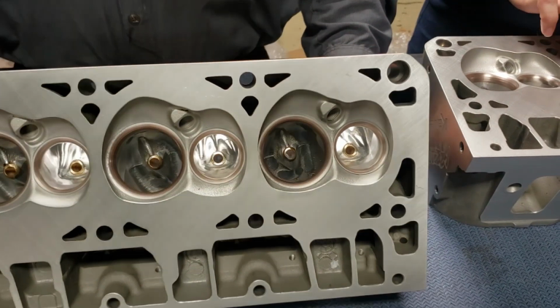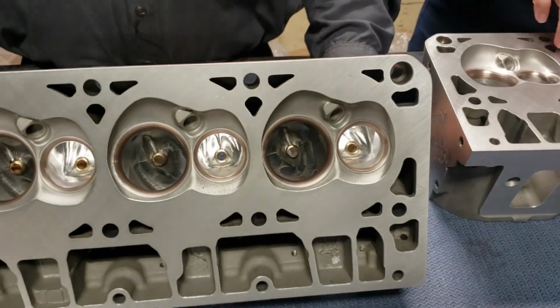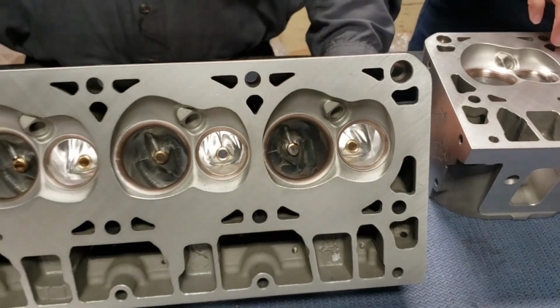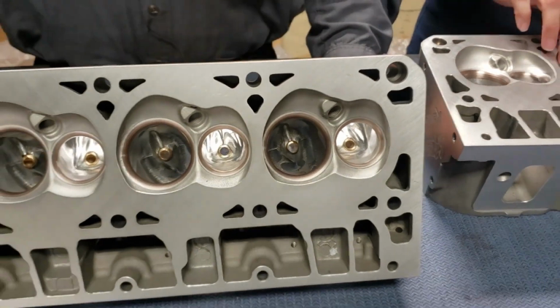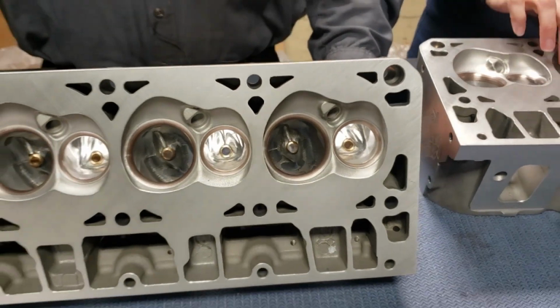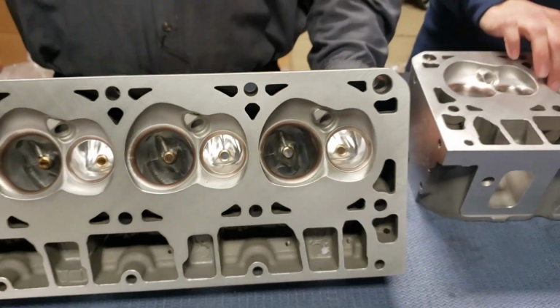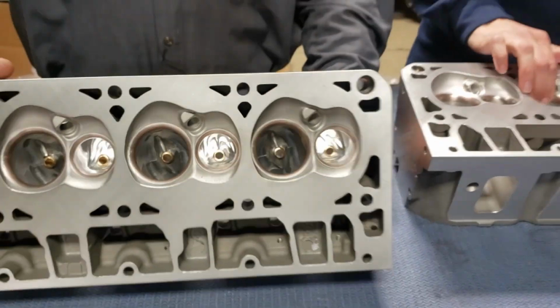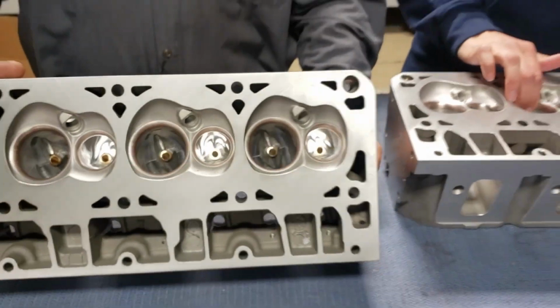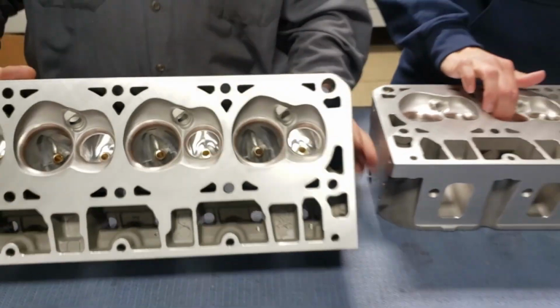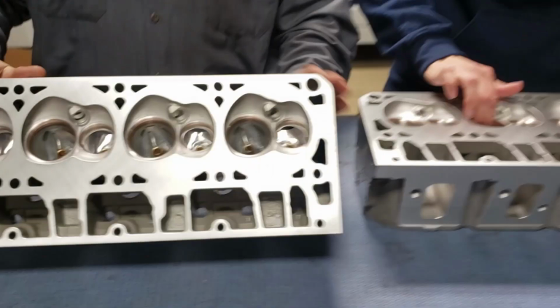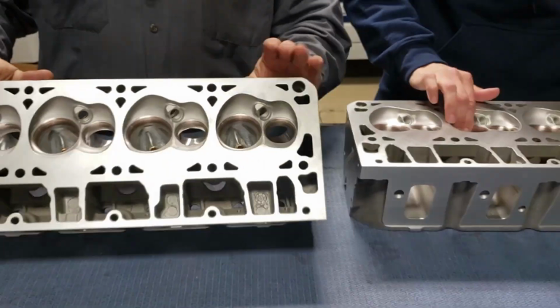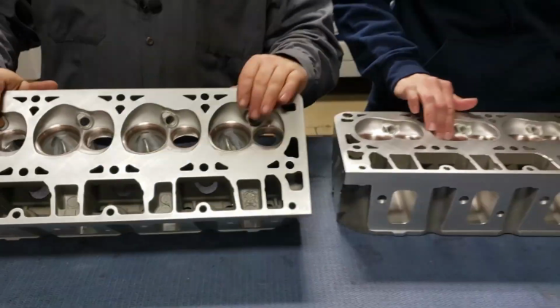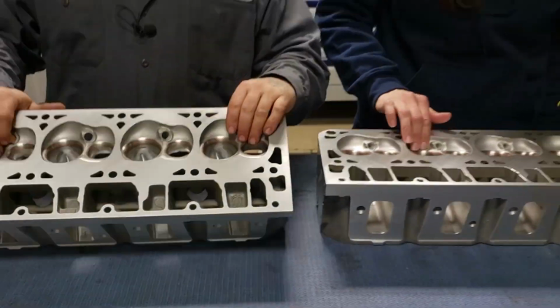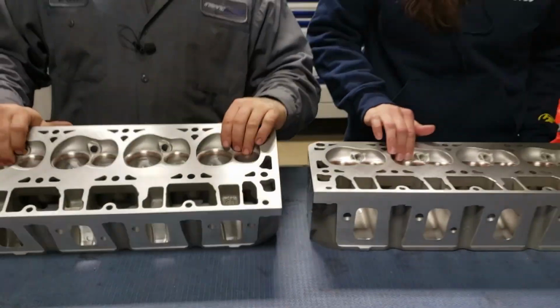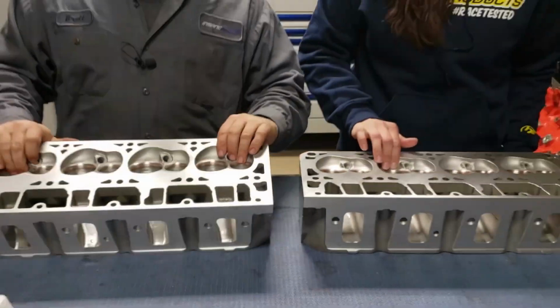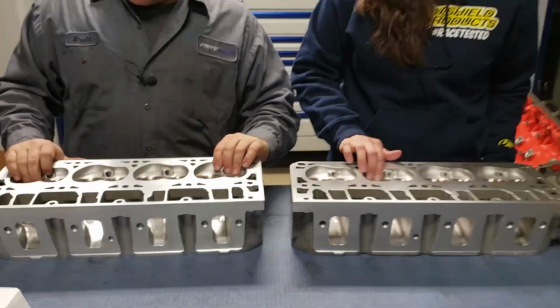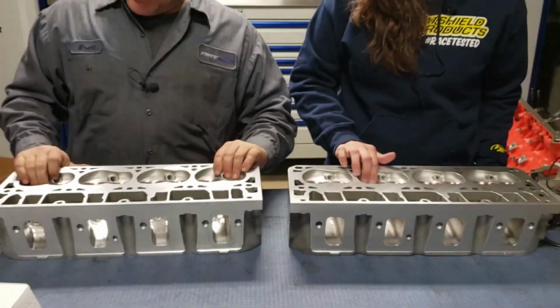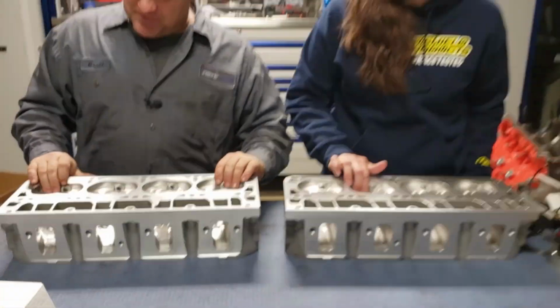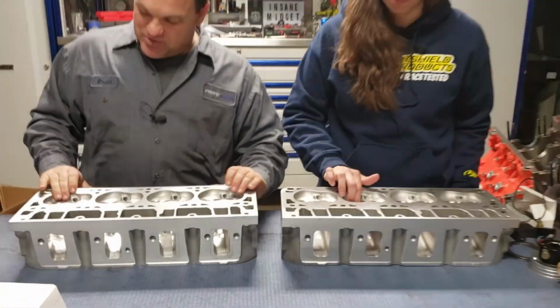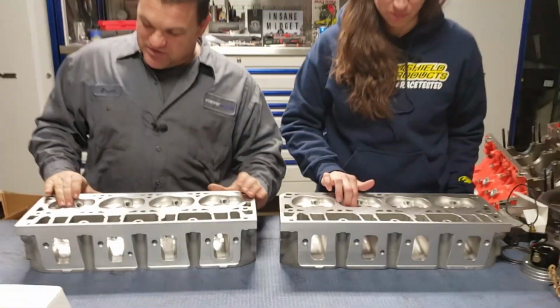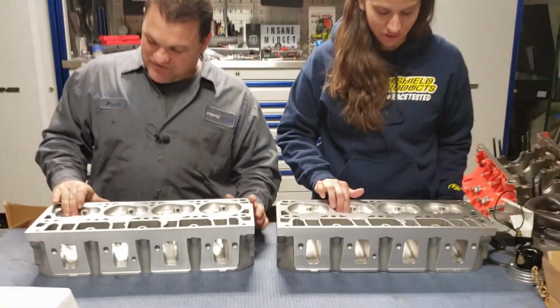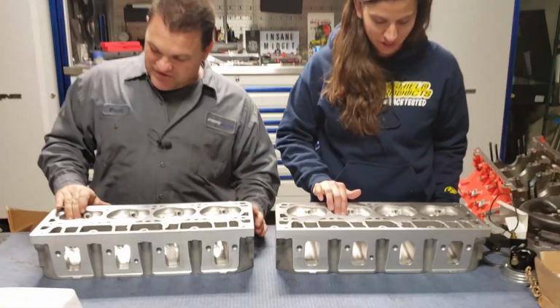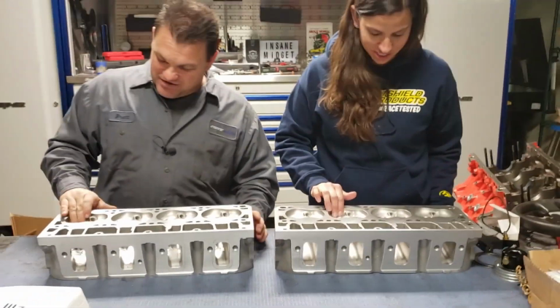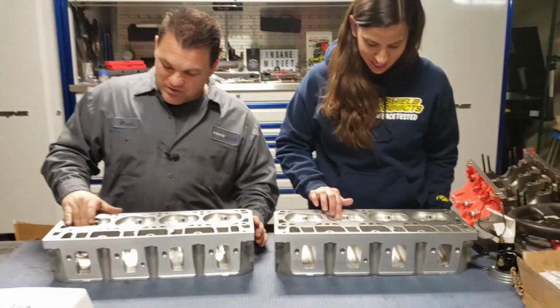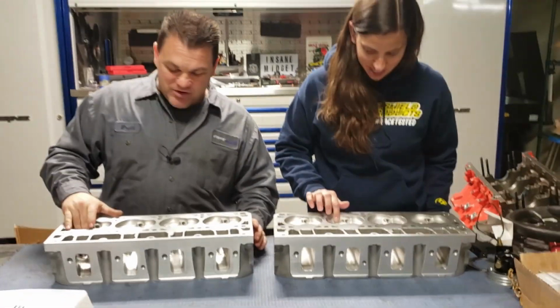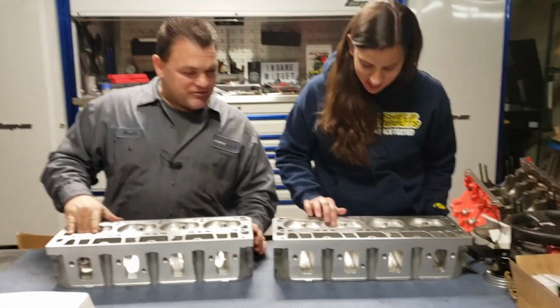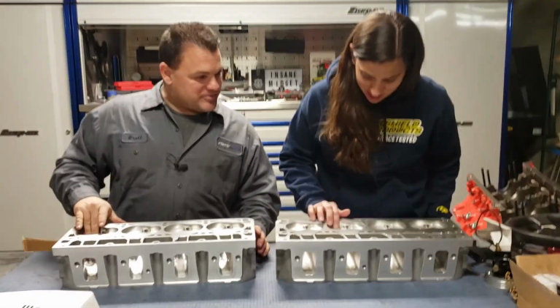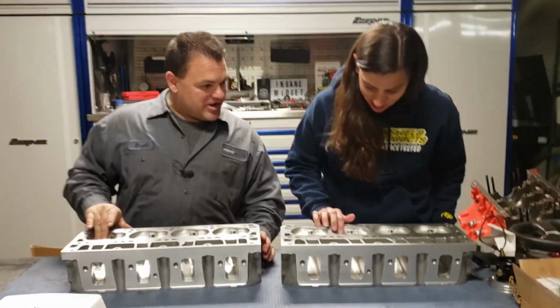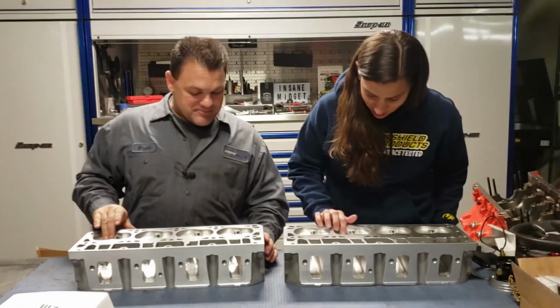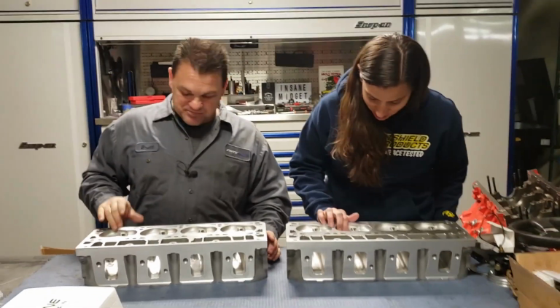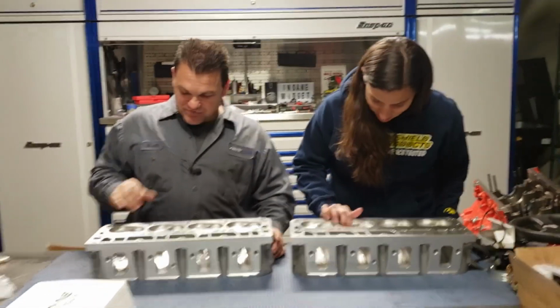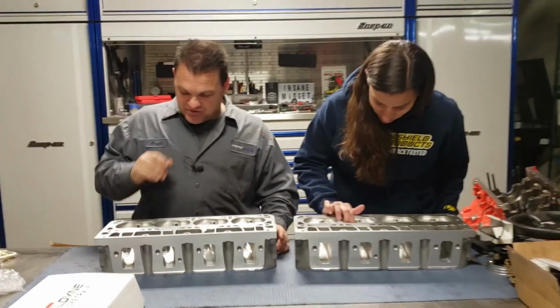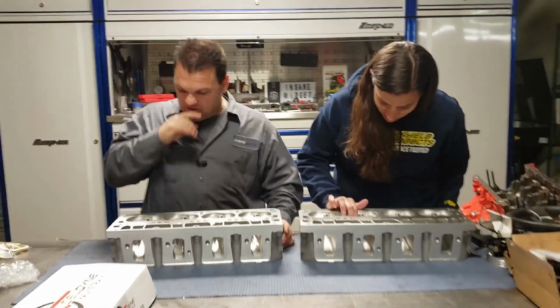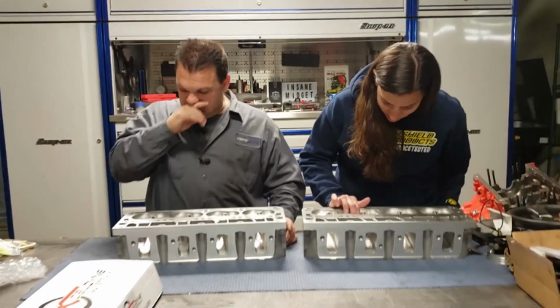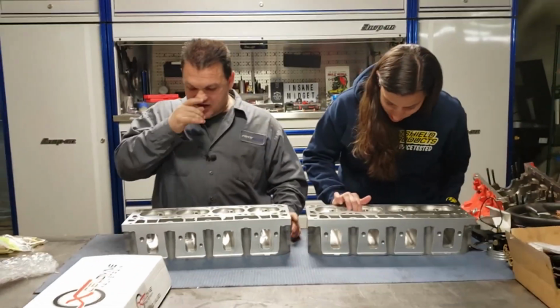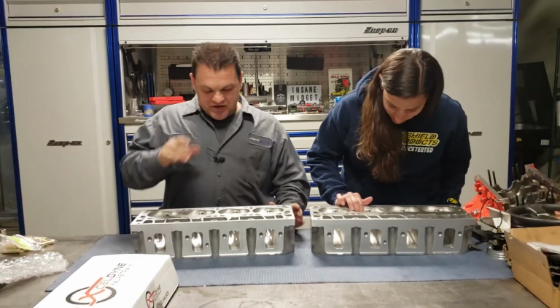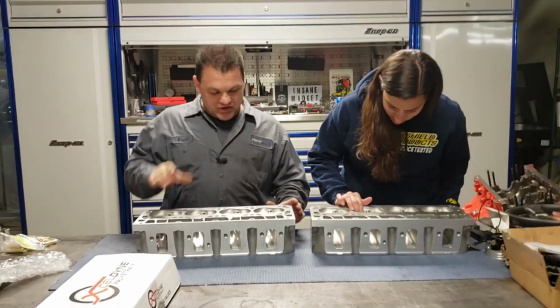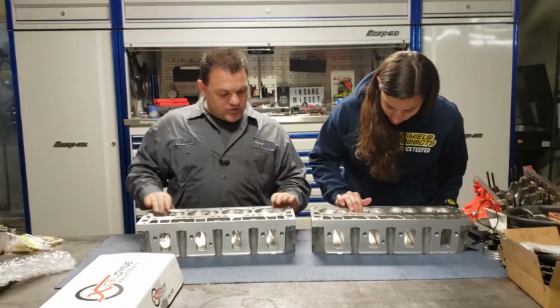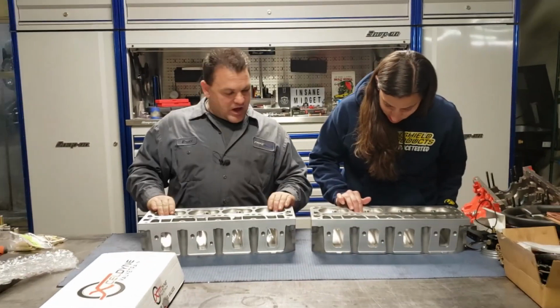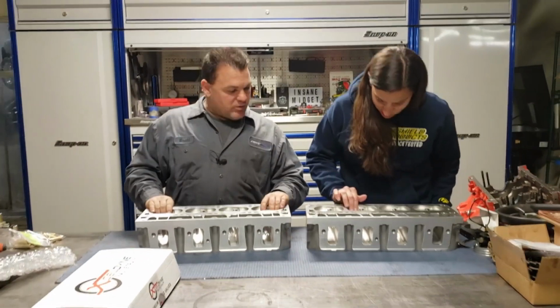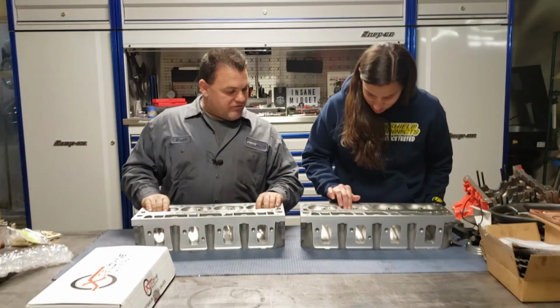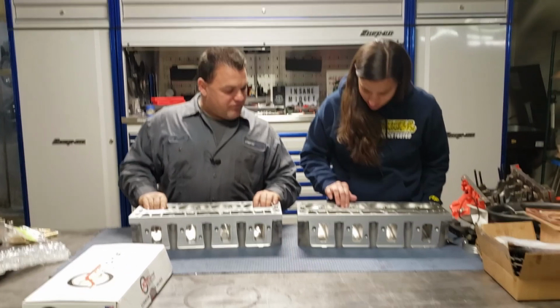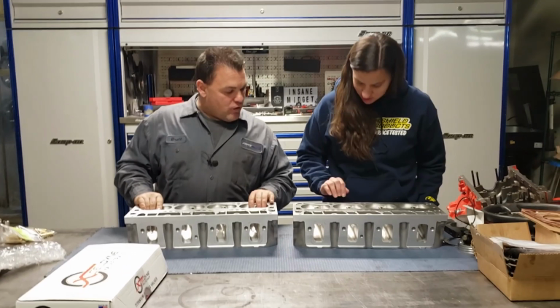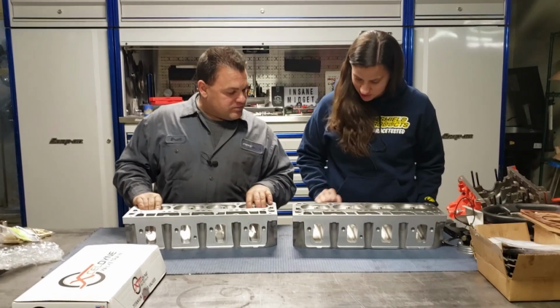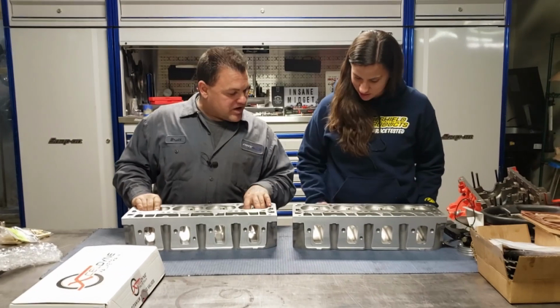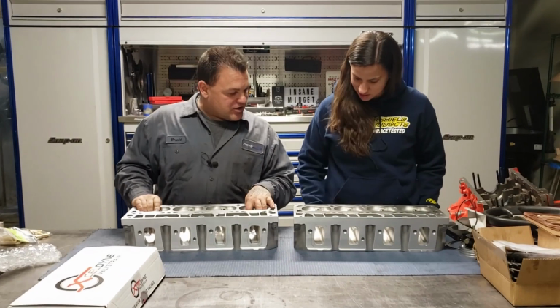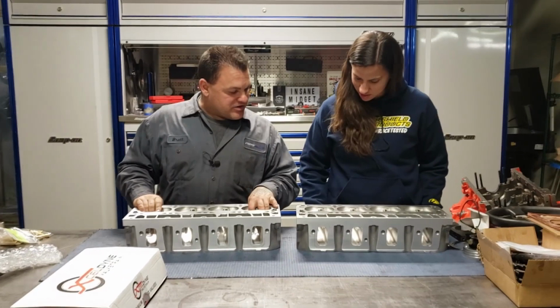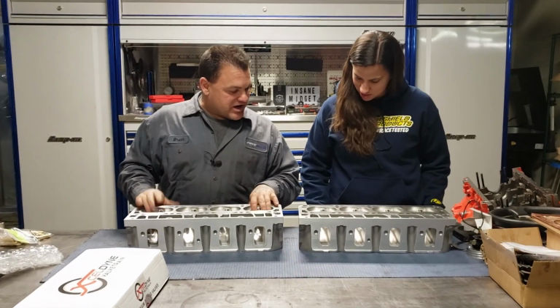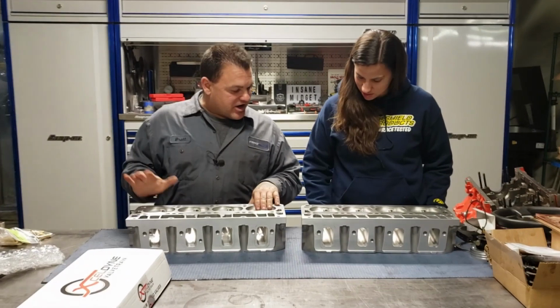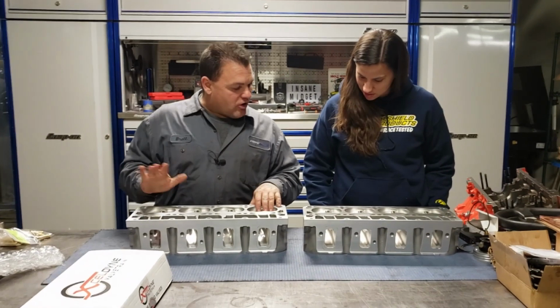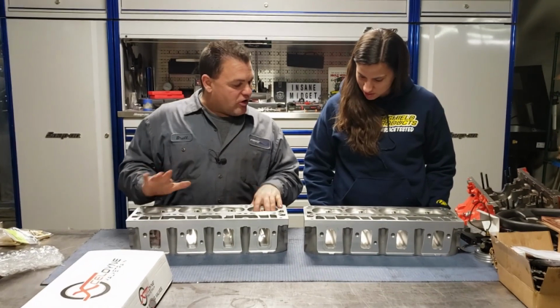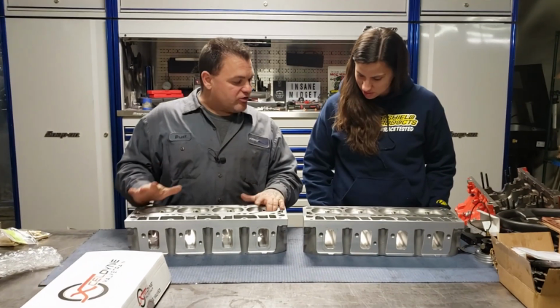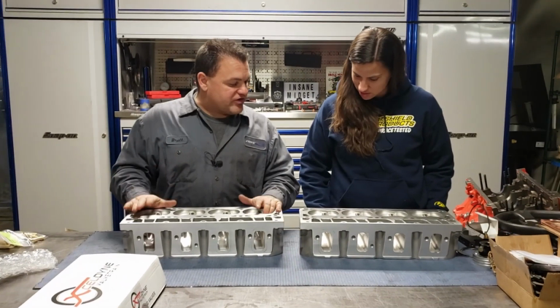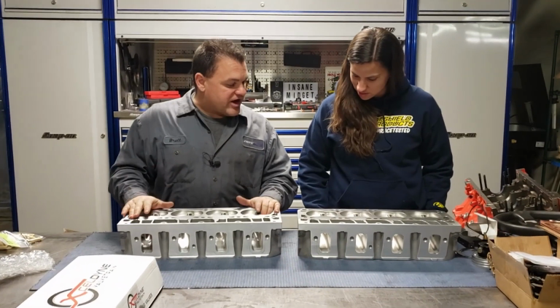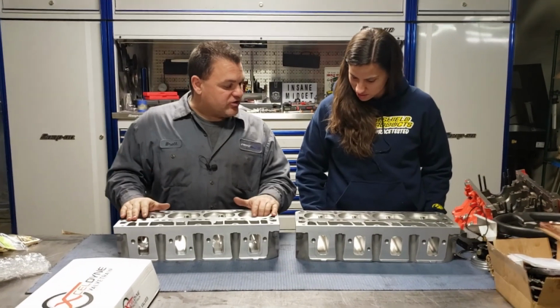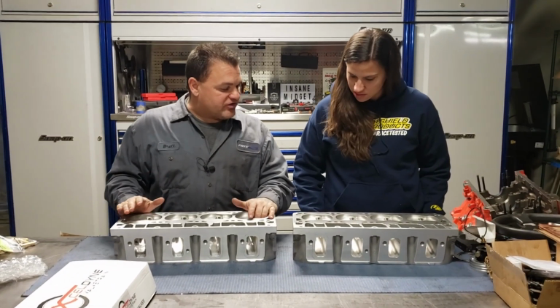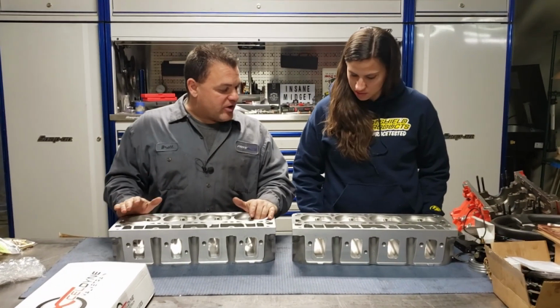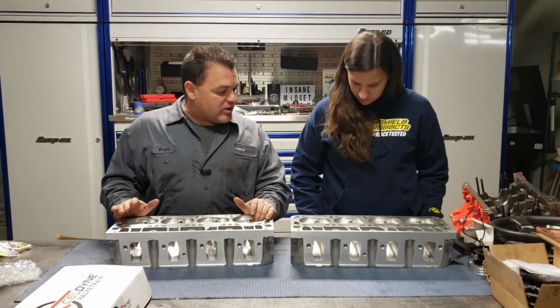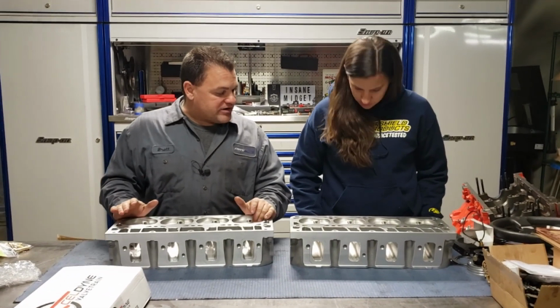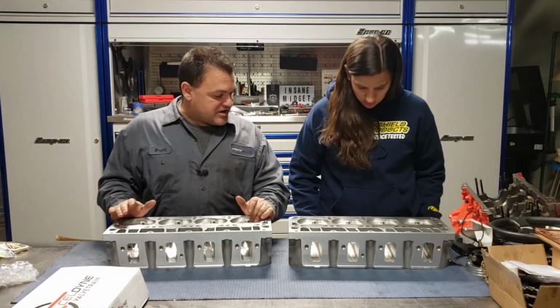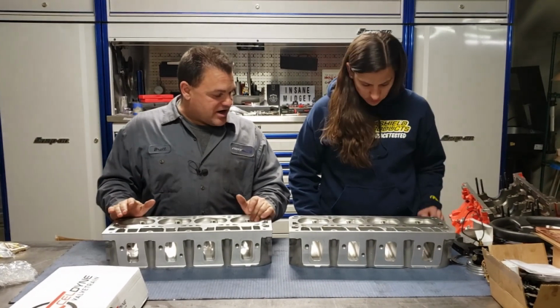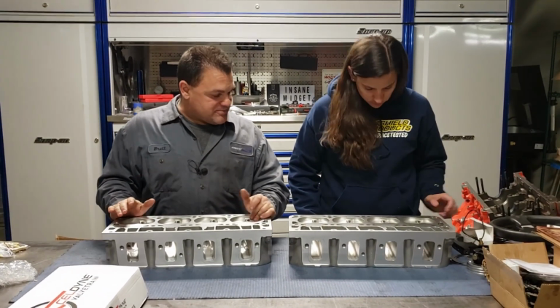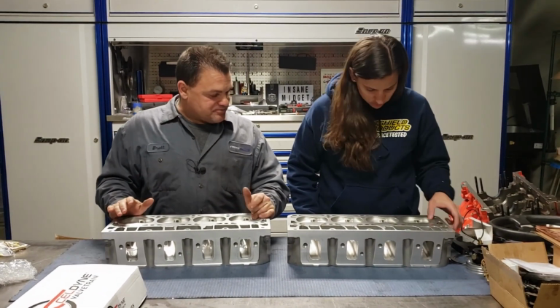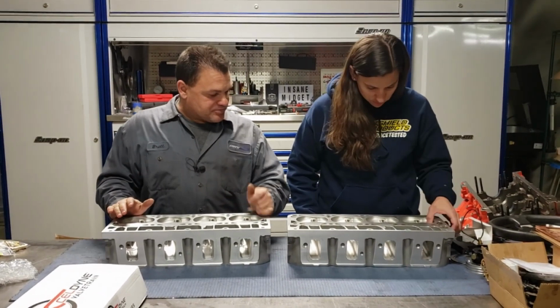They install the guides we sent with them, so we have all new bronze guides installed. We have a multiple angle valve job. For people that don't know, it's been called a three angle valve job. The reason it's three angles is air cannot turn more than 15 degrees without rolling on top of itself. So the more angles within a 15 degree spectrum allow the air to stay connected to the port and around the valve for the best flow. You can actually feel all of them. They do that with a foam cutter and they cut all those angles at one time.